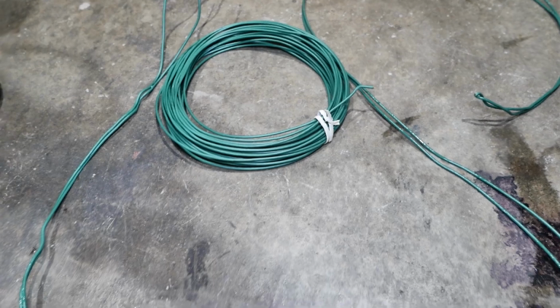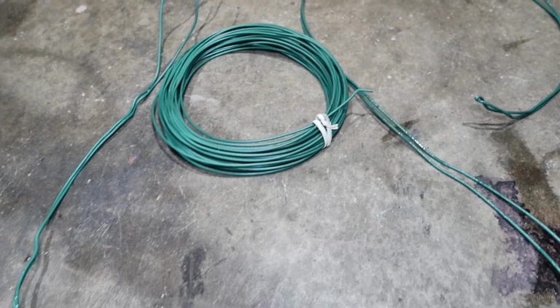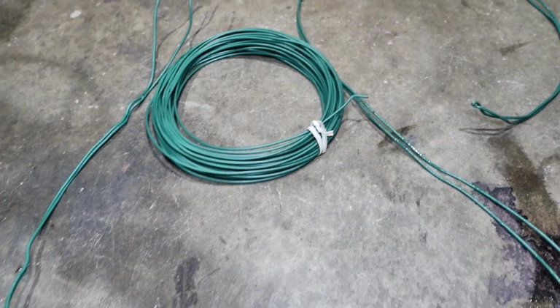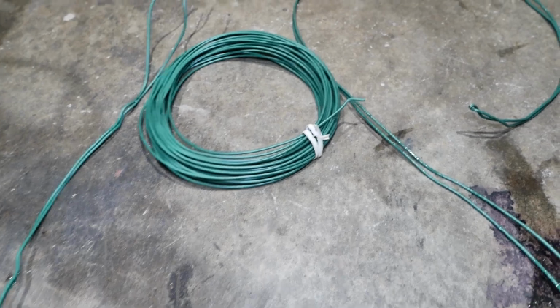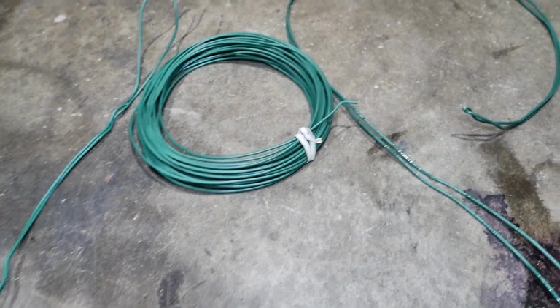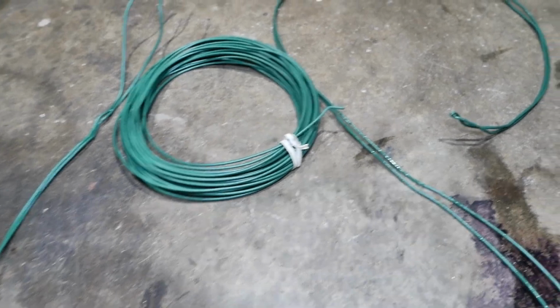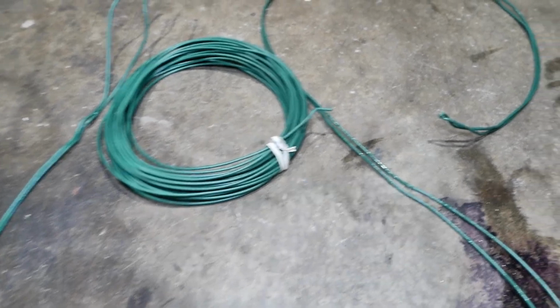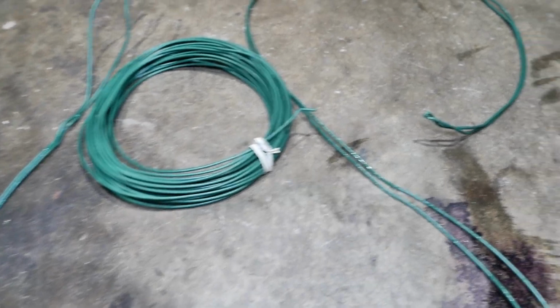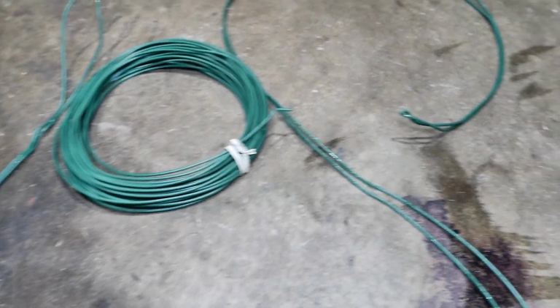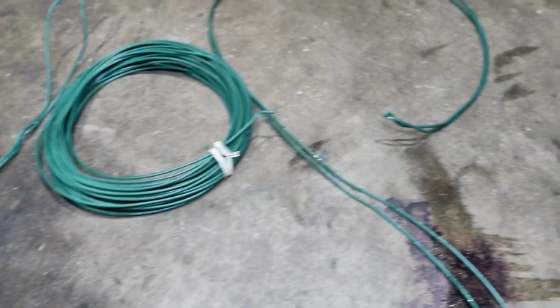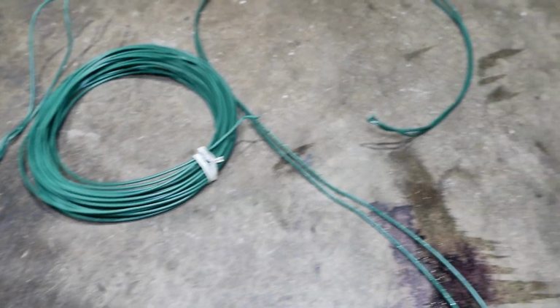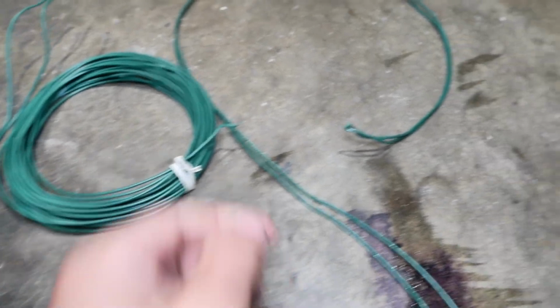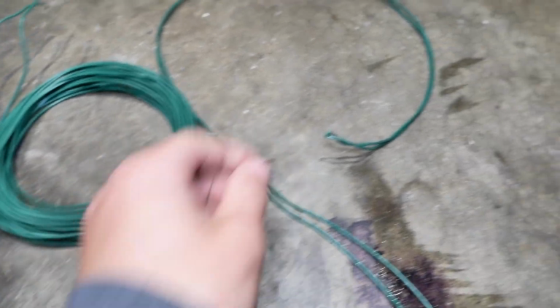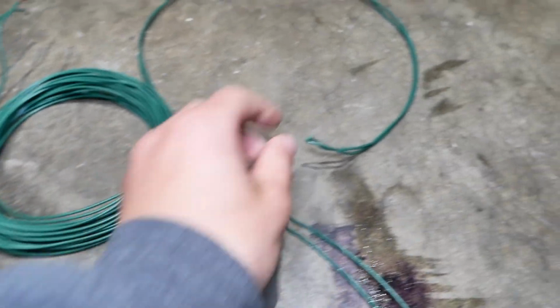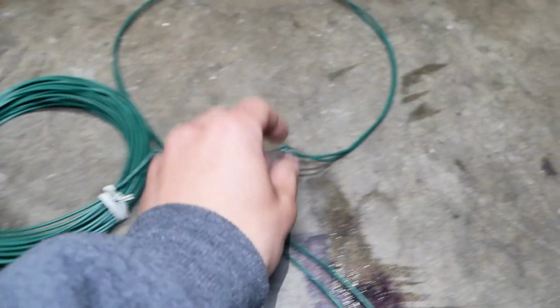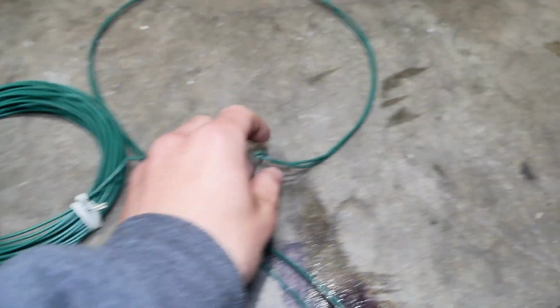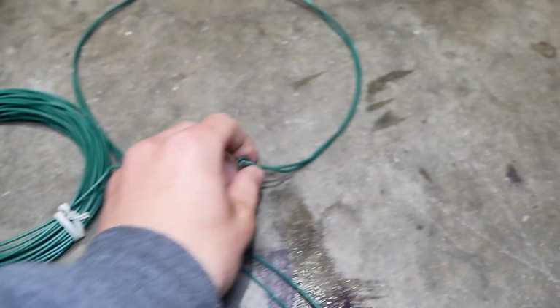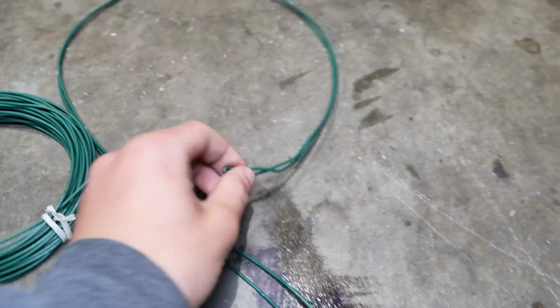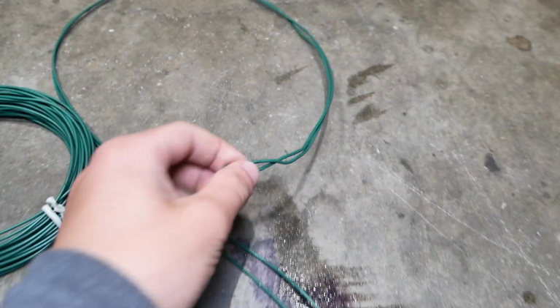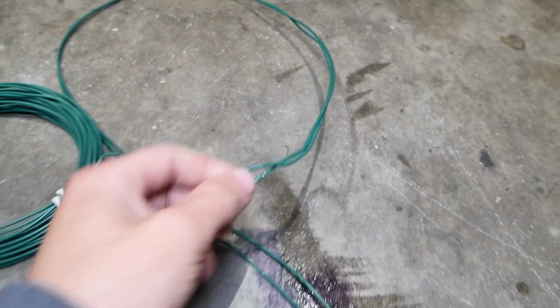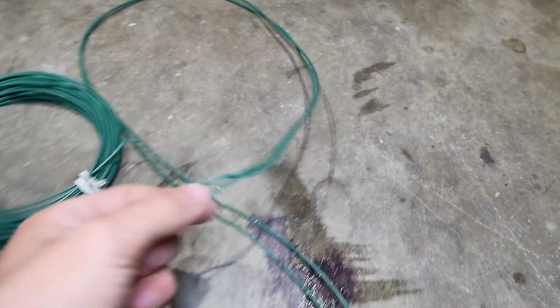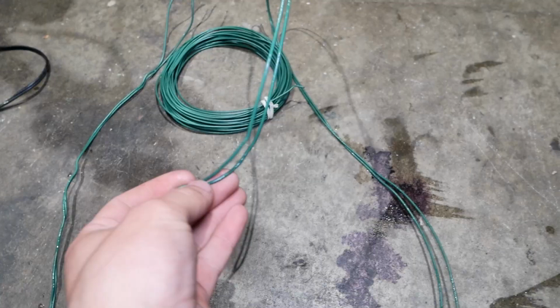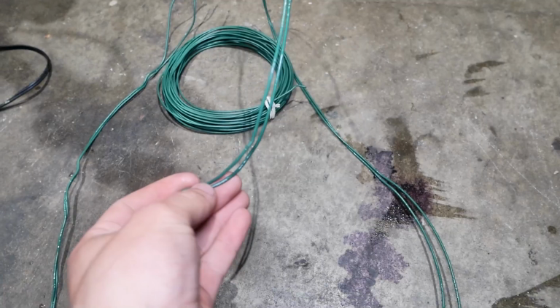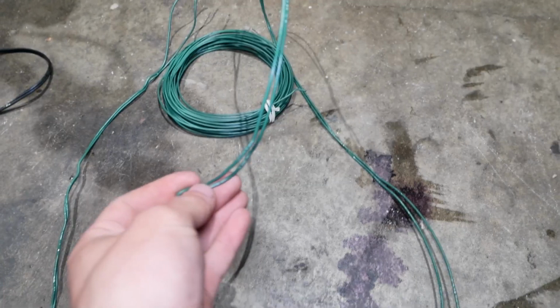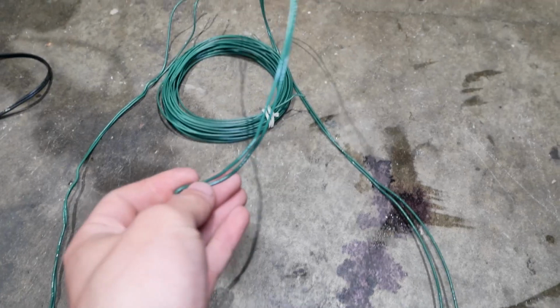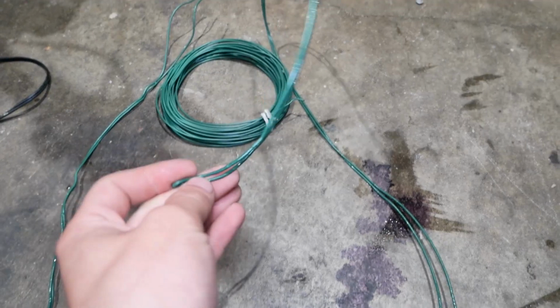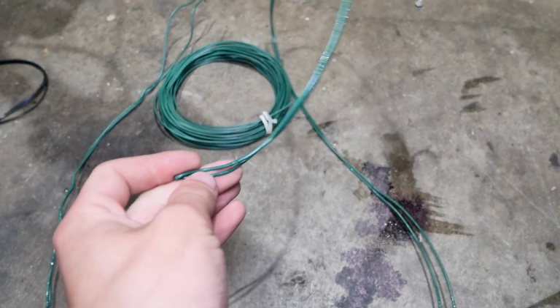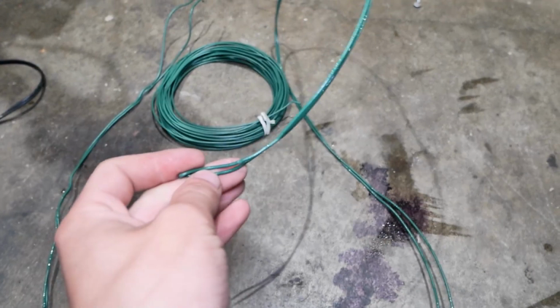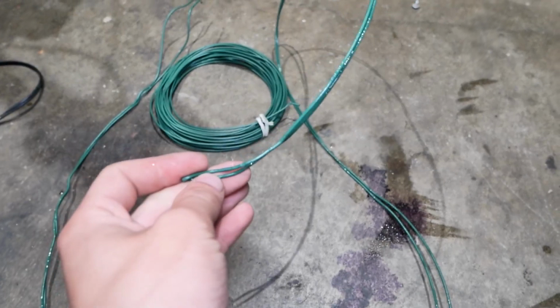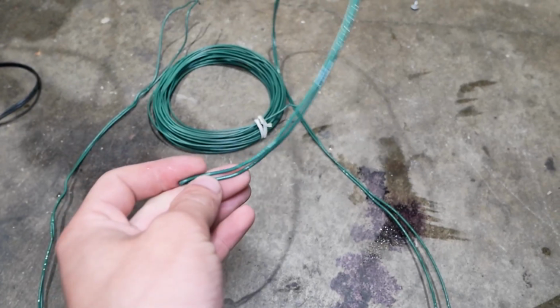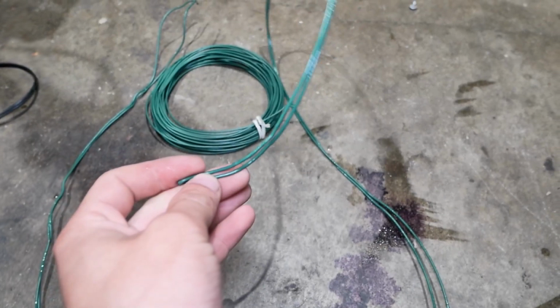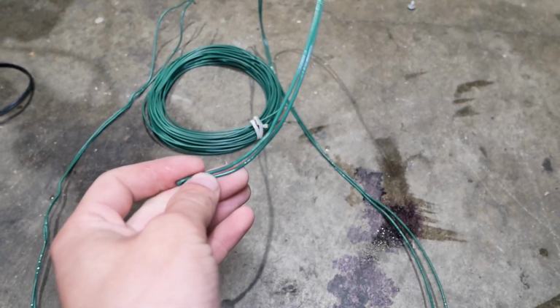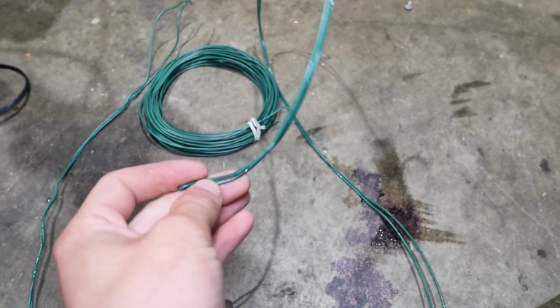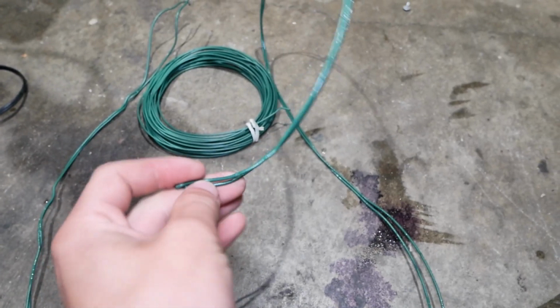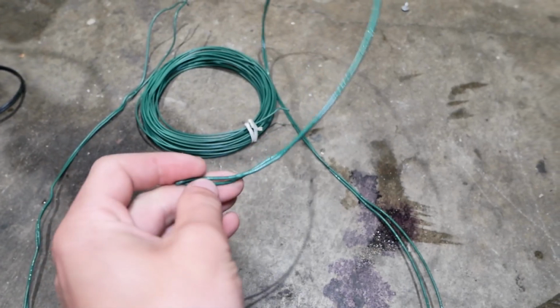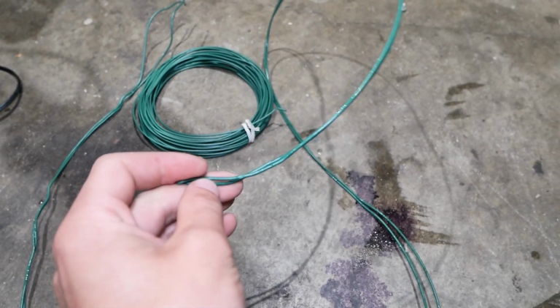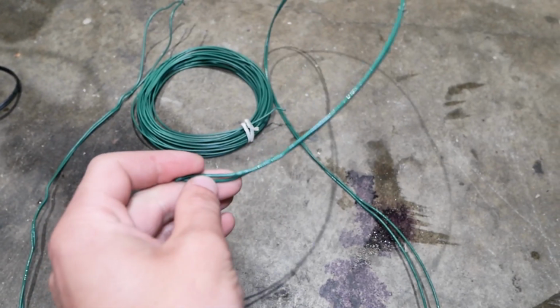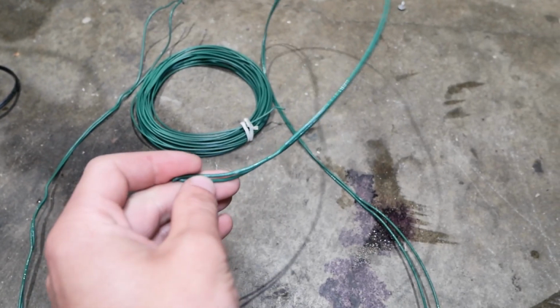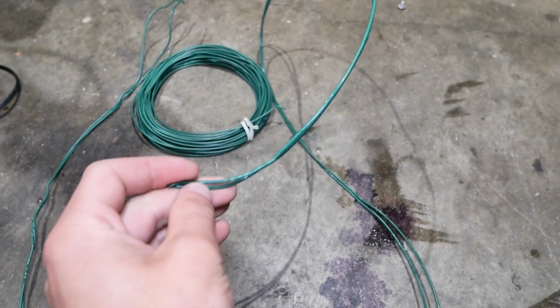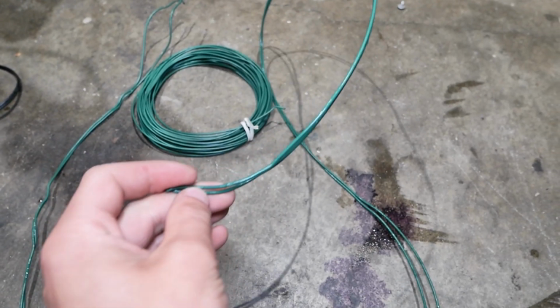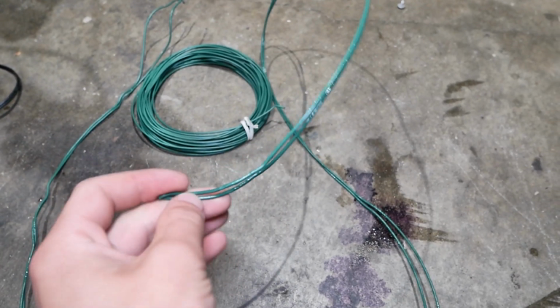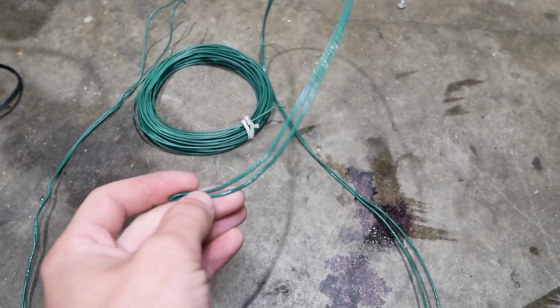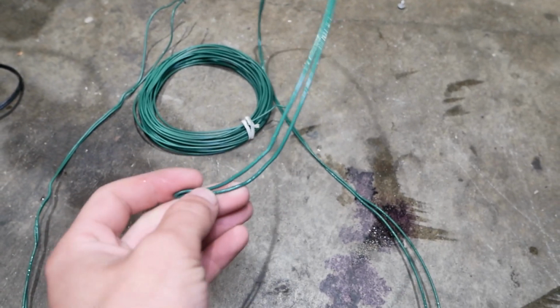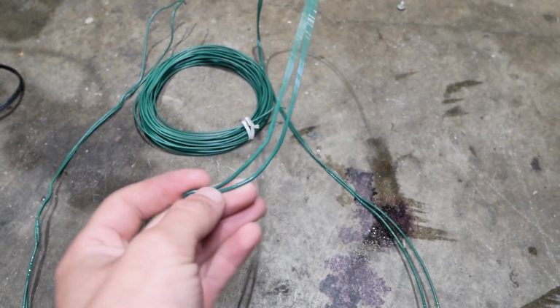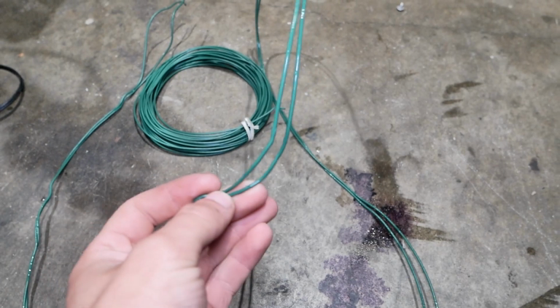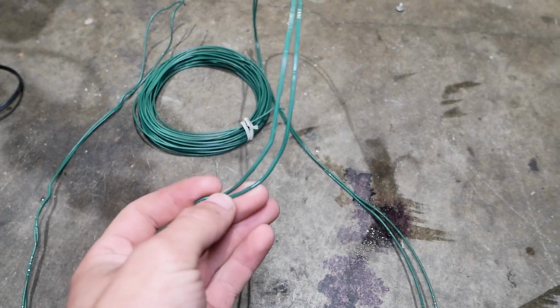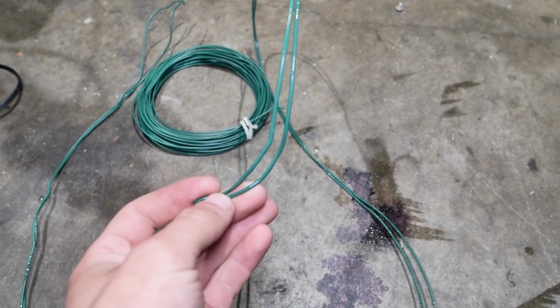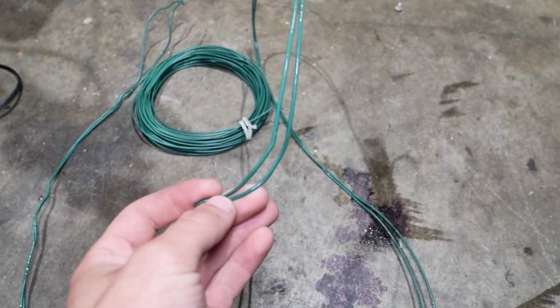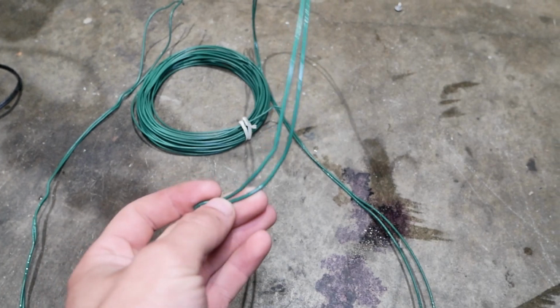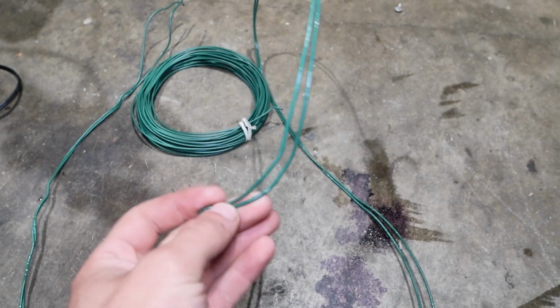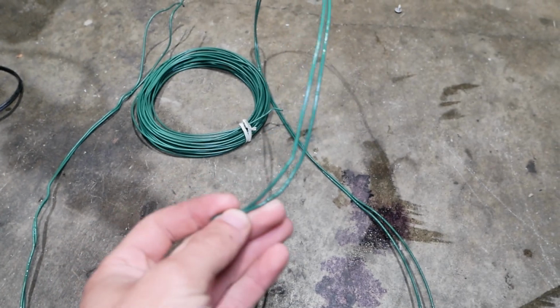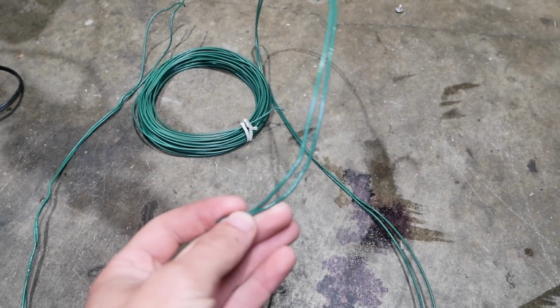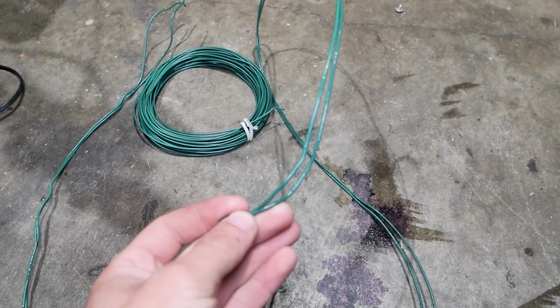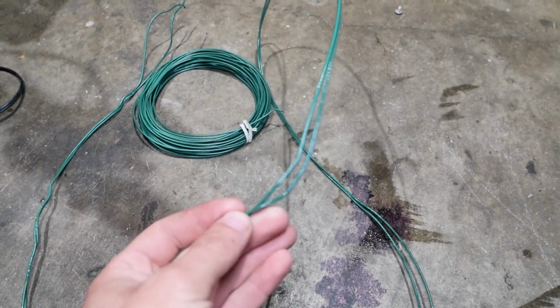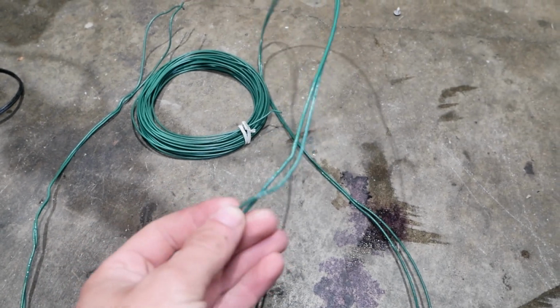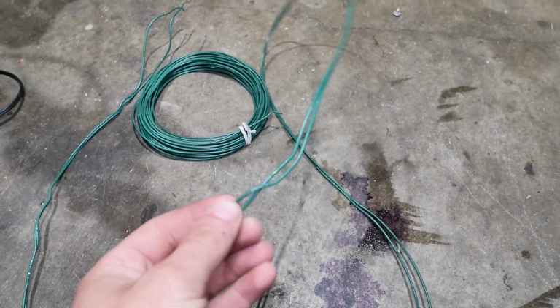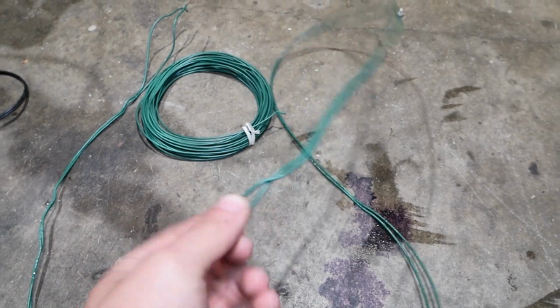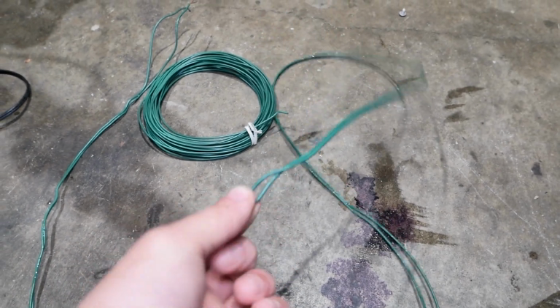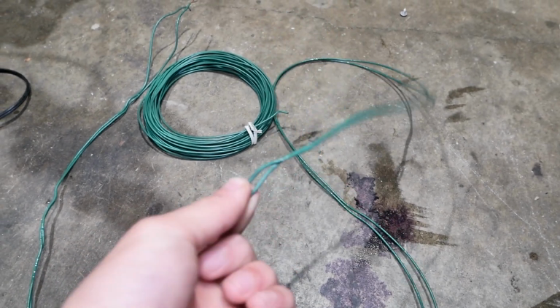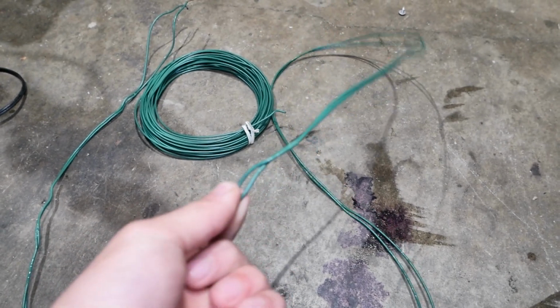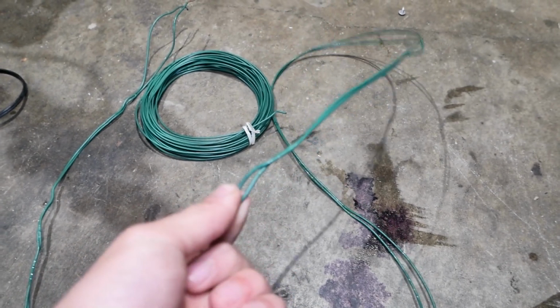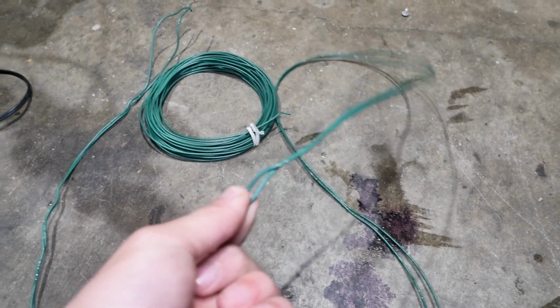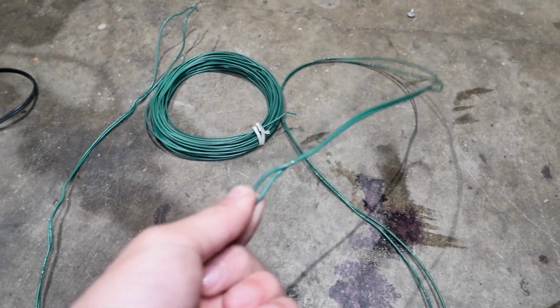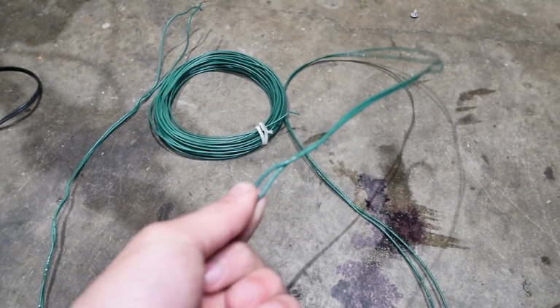In this video we're going to be water cooling wires. This is a bit of a far-fetched idea, but I really just want to see how much current I can pump through this tiny wire.